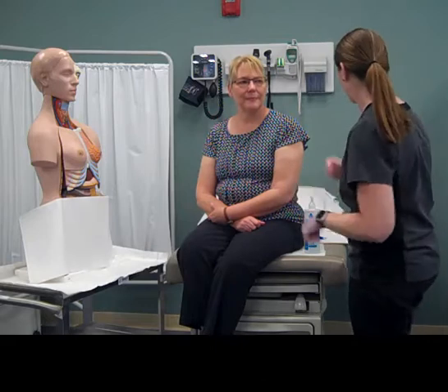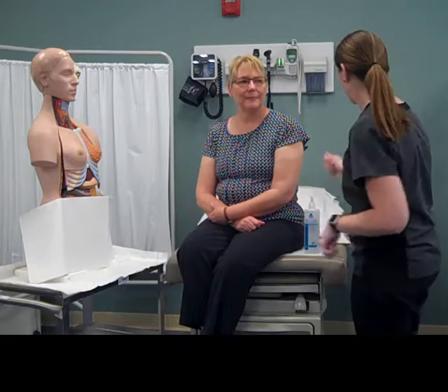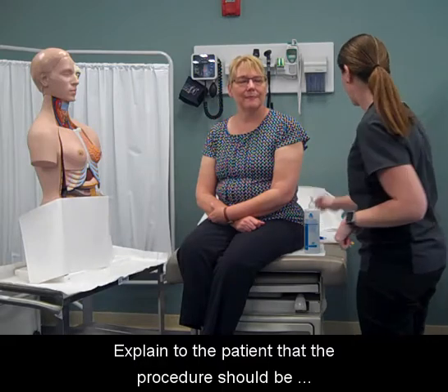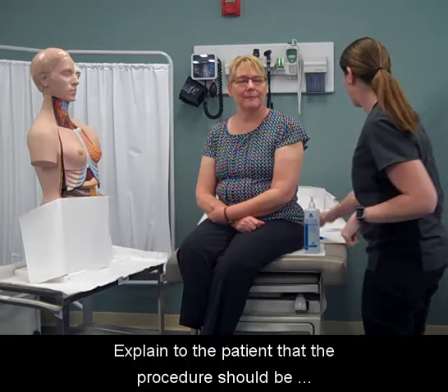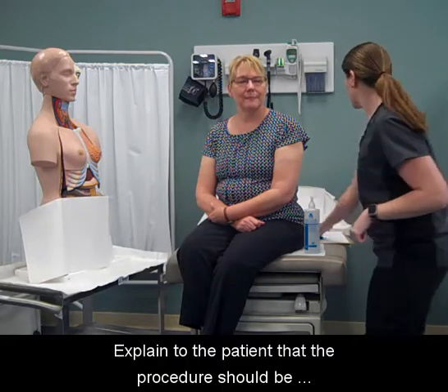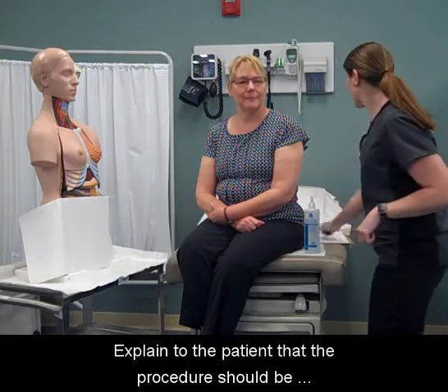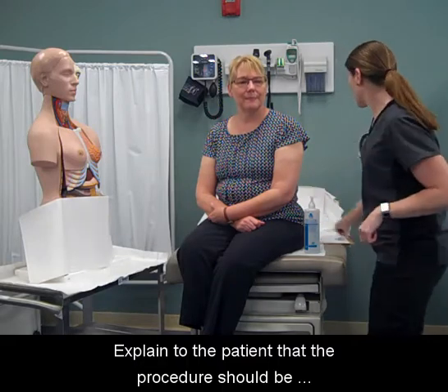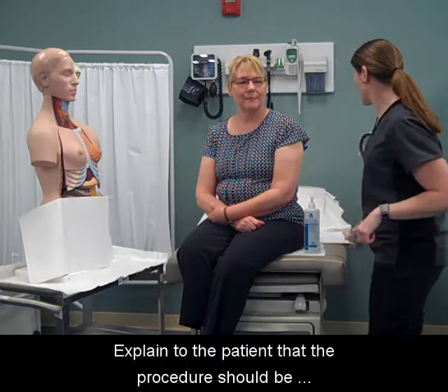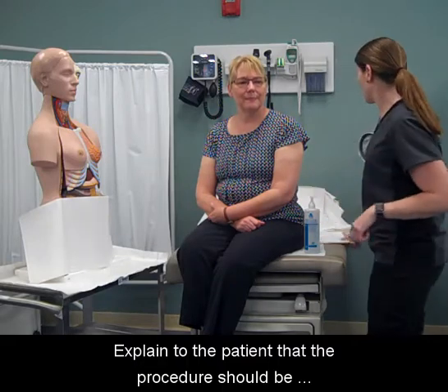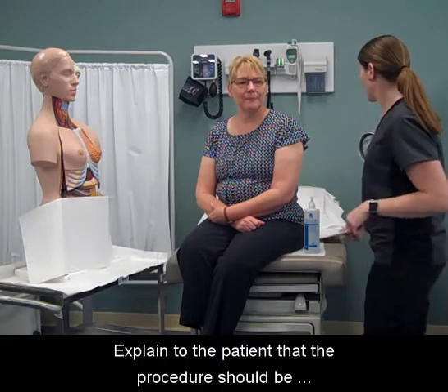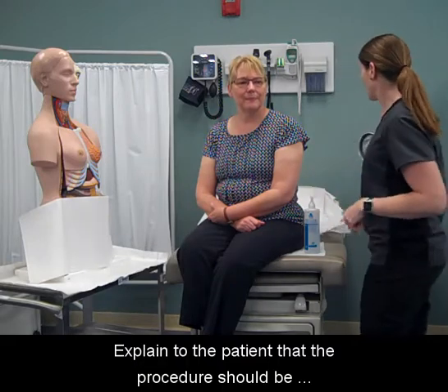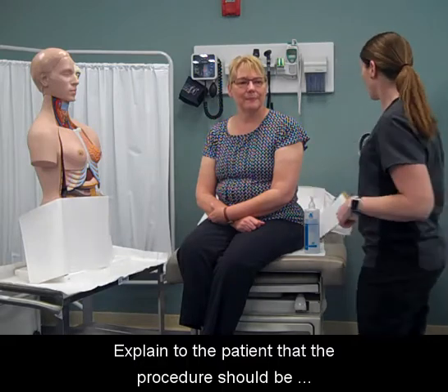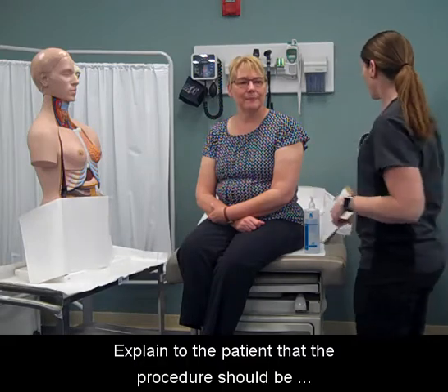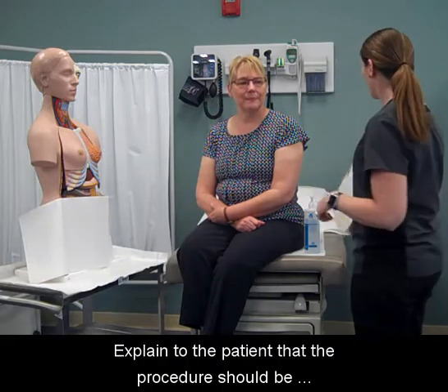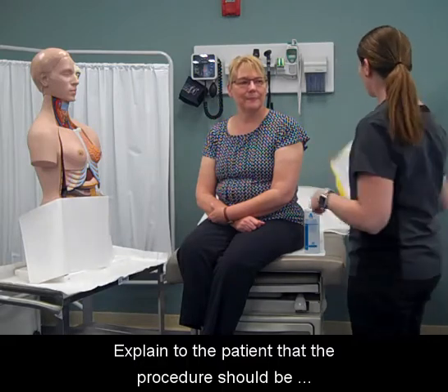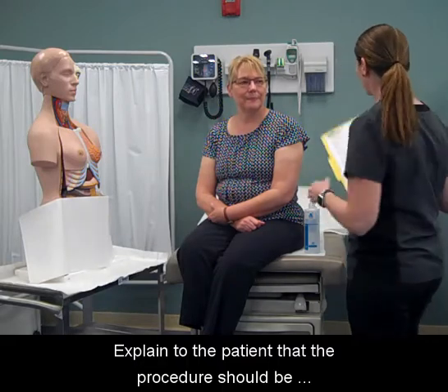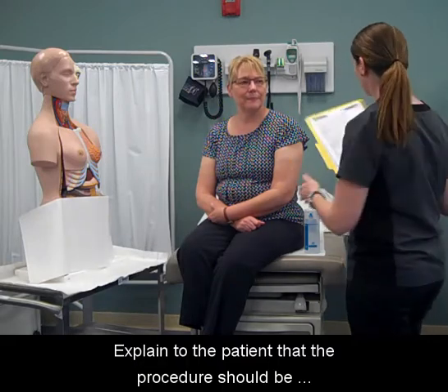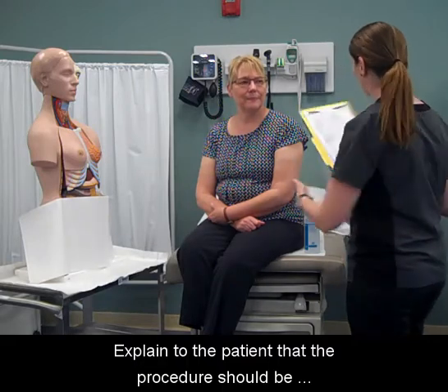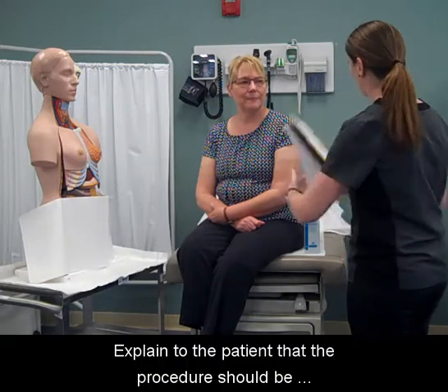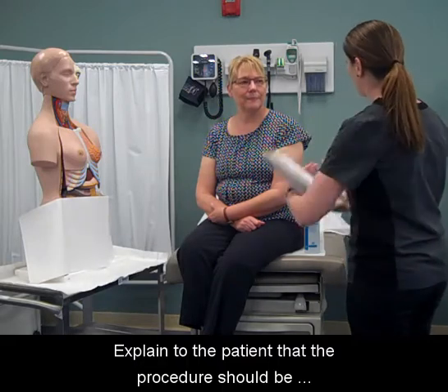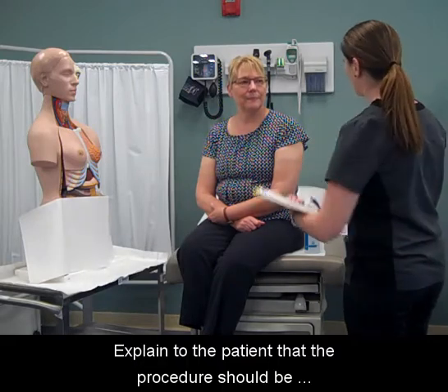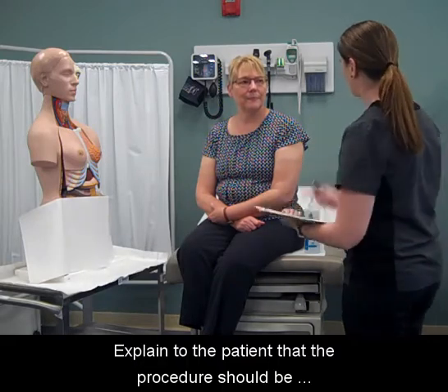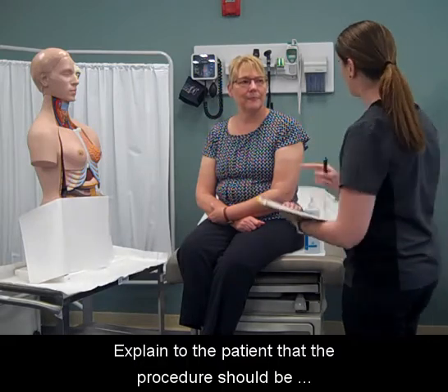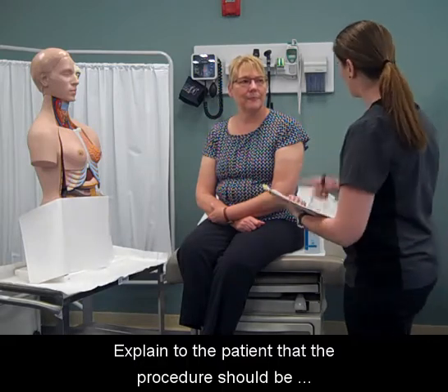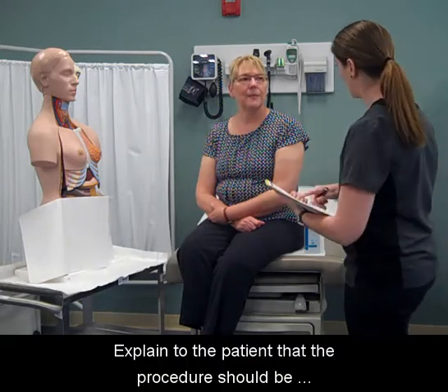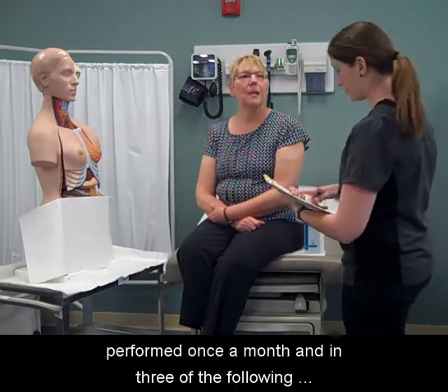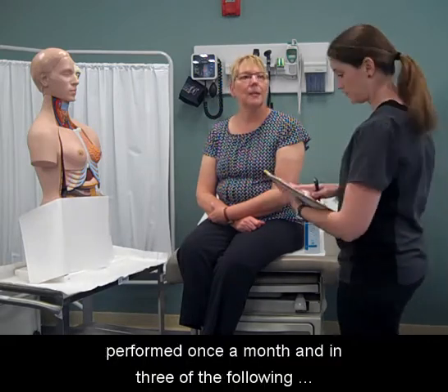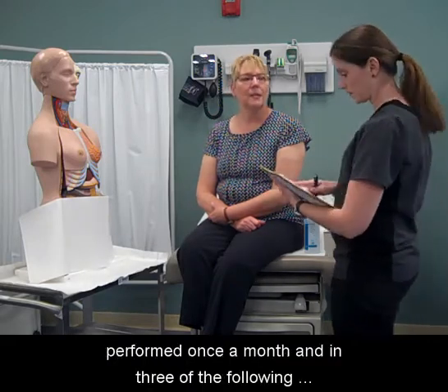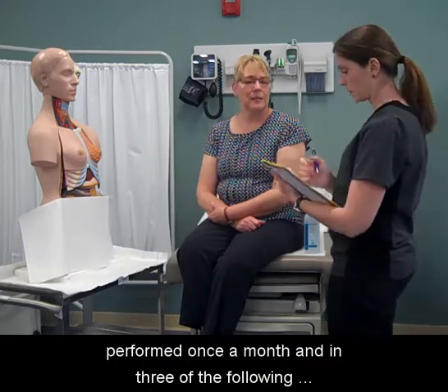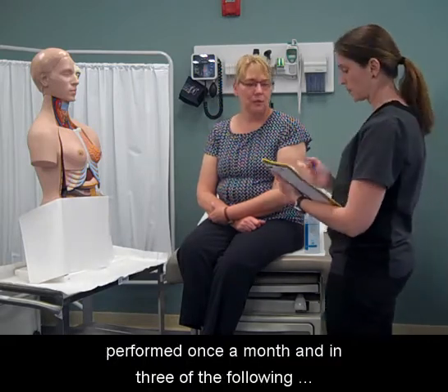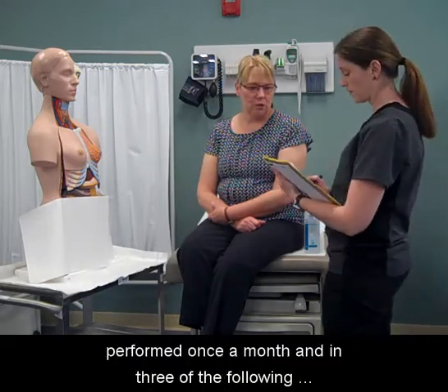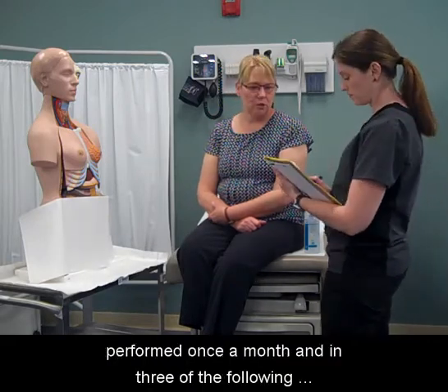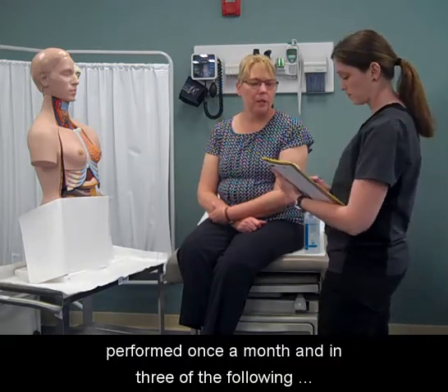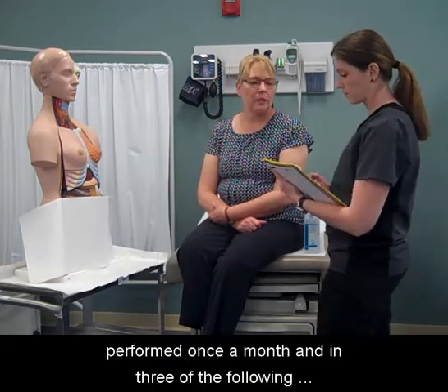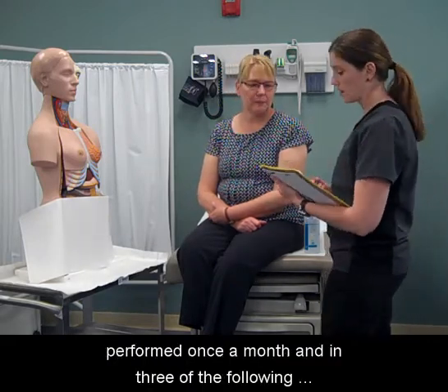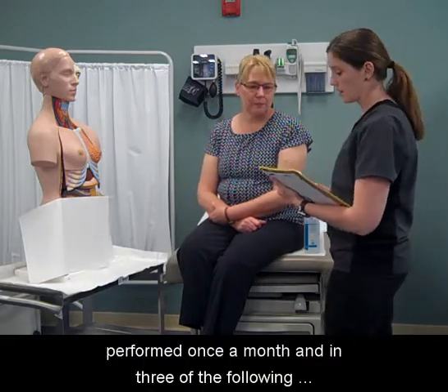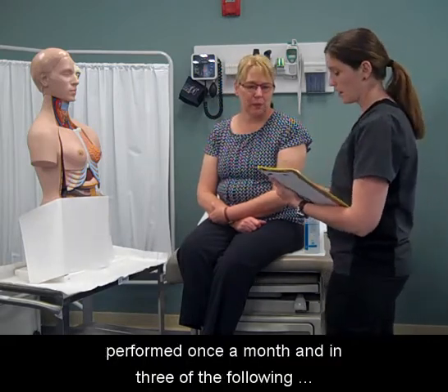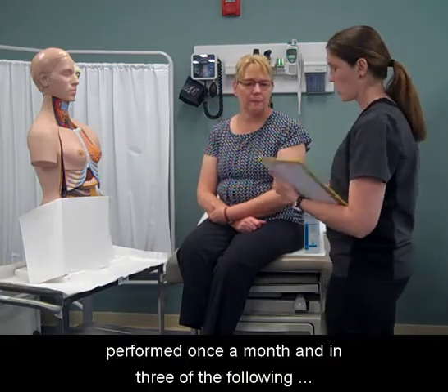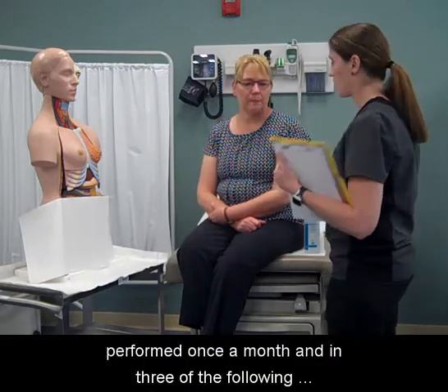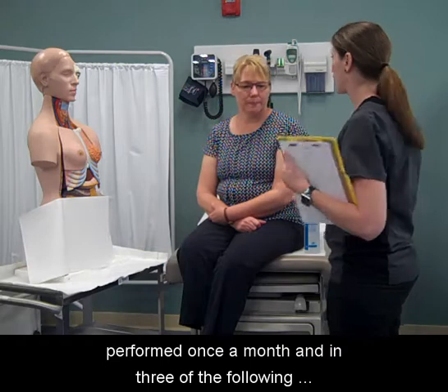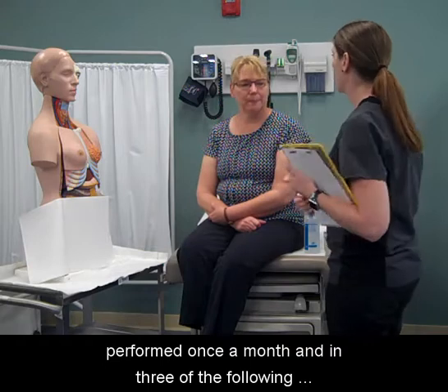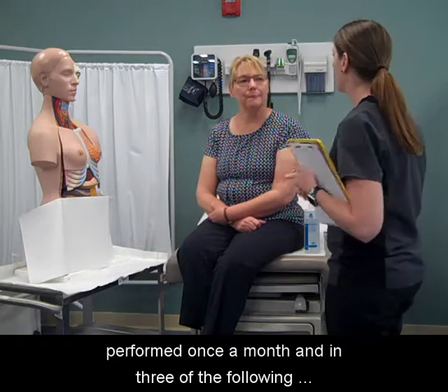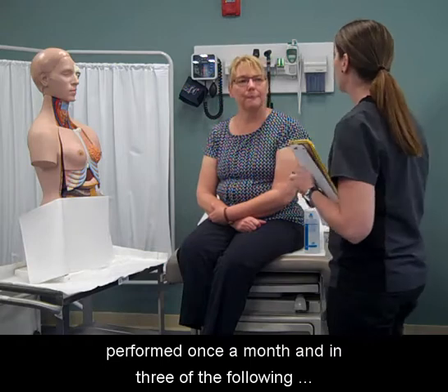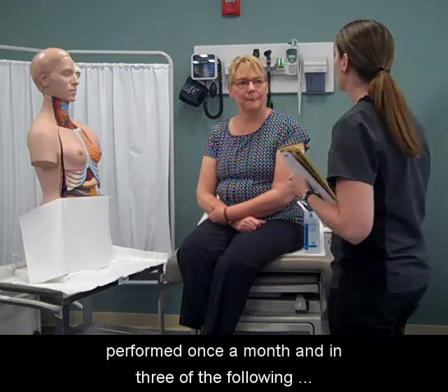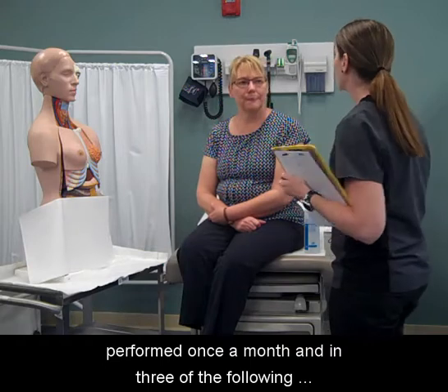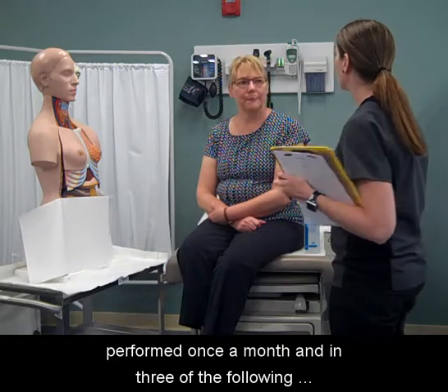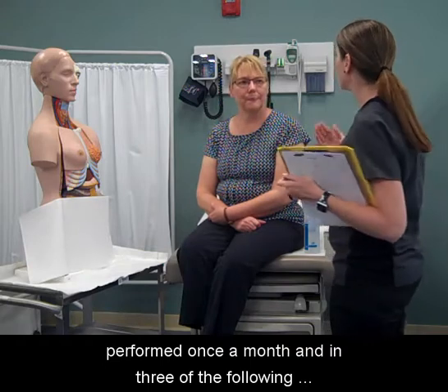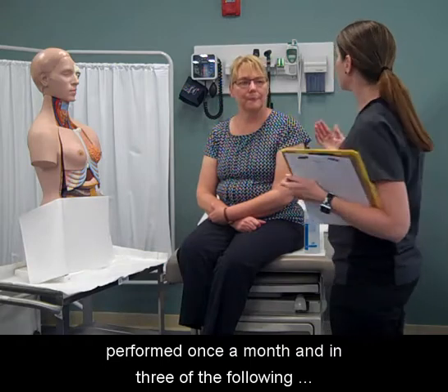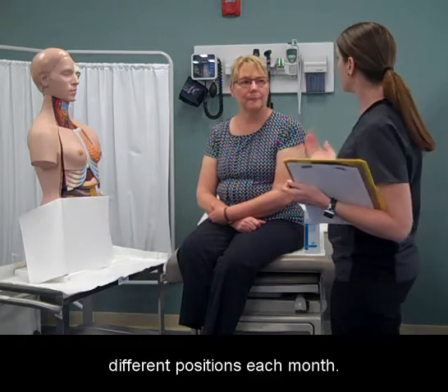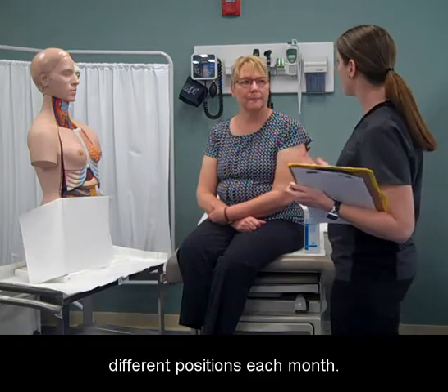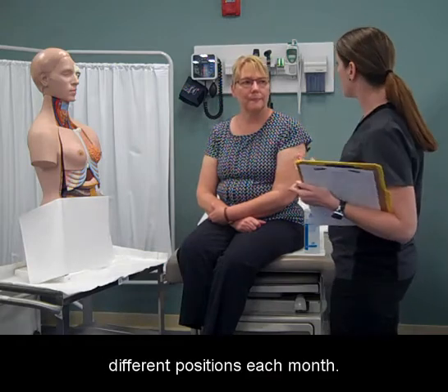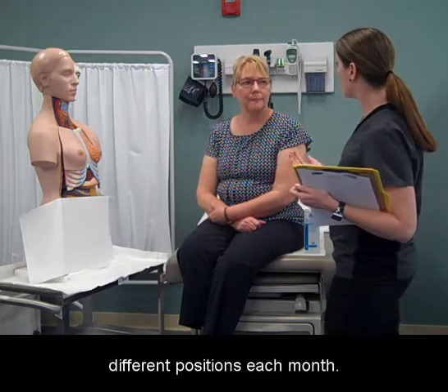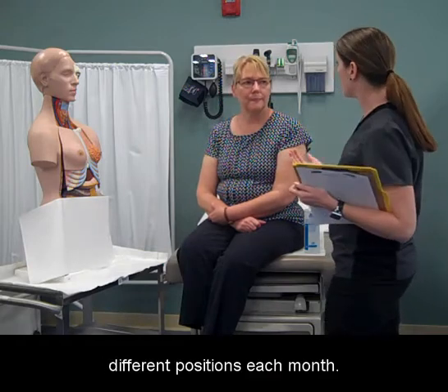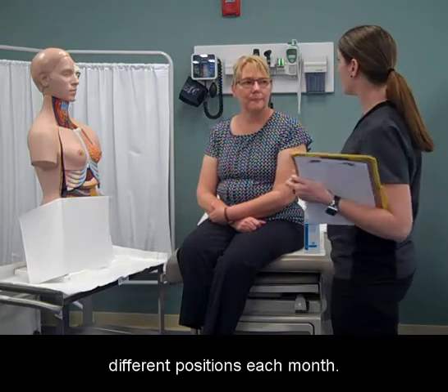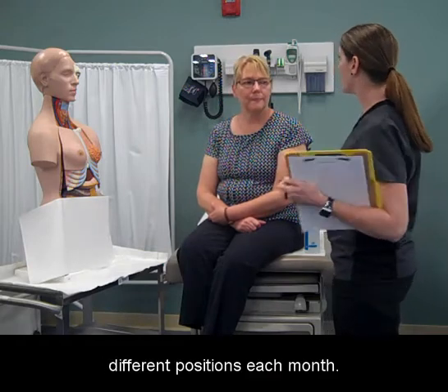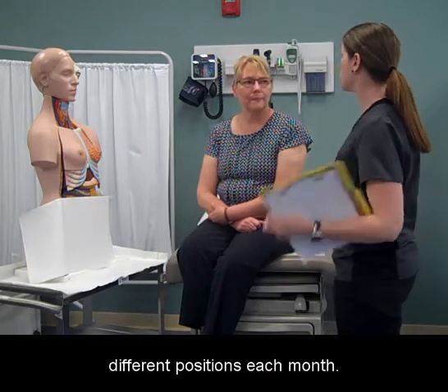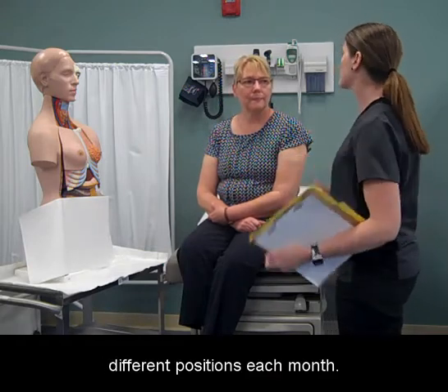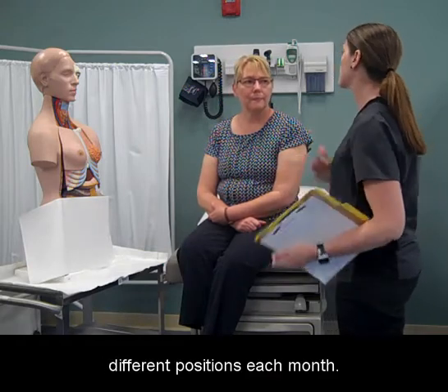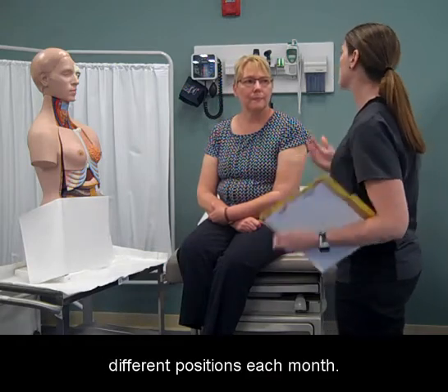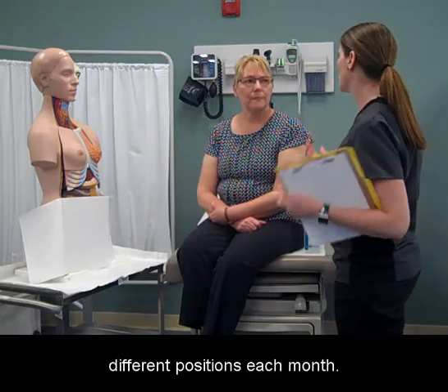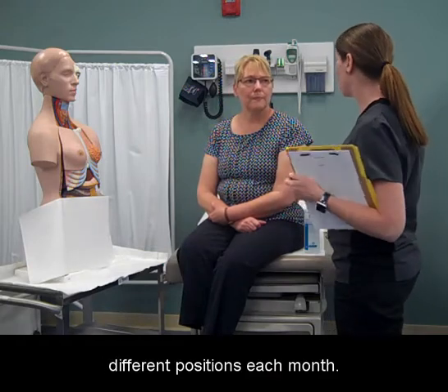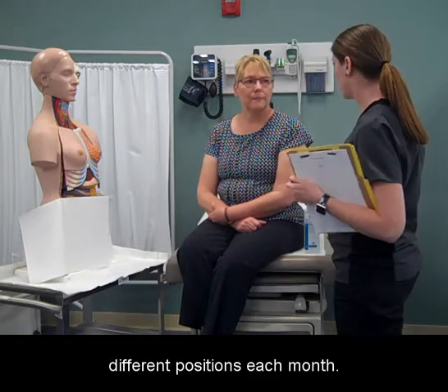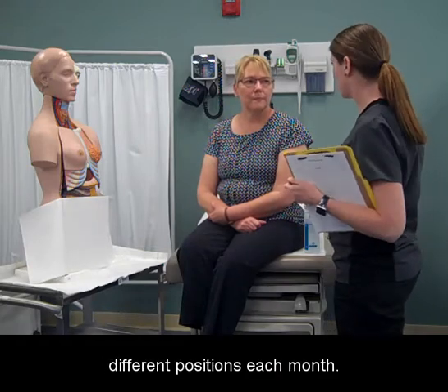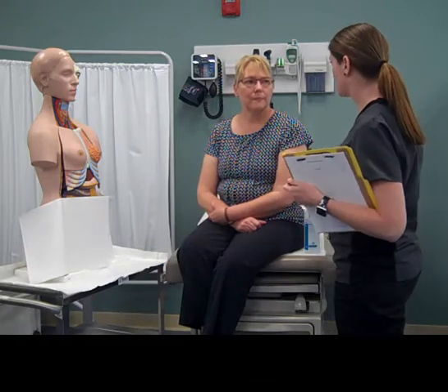Explain to the patient that the procedure should be performed once a month and in three of the following different positions each month.